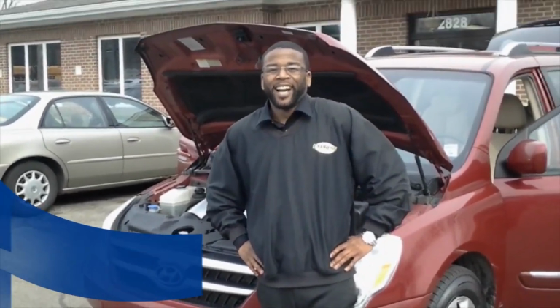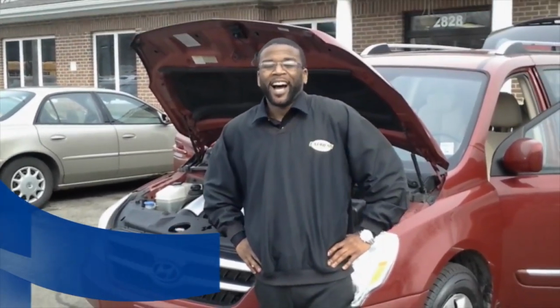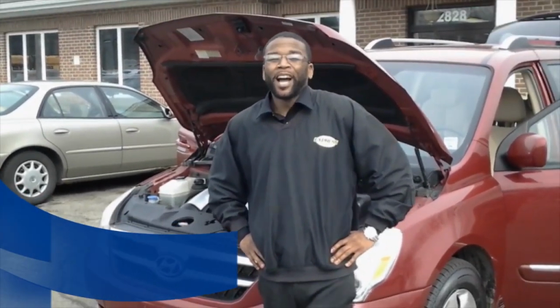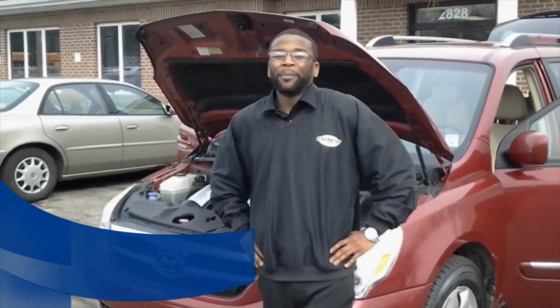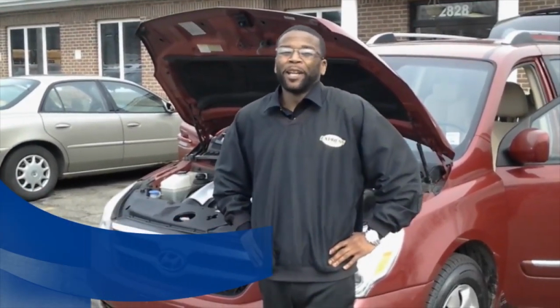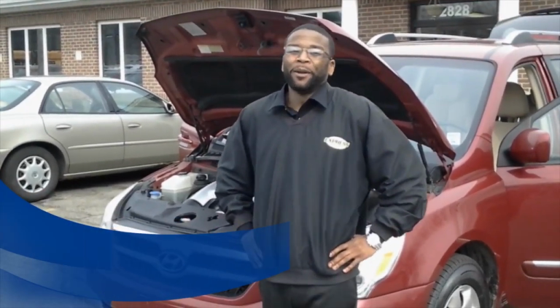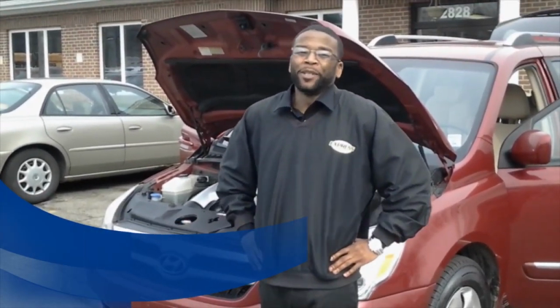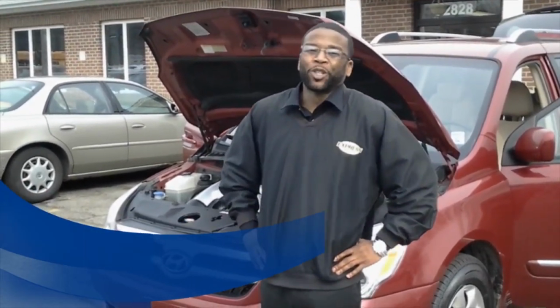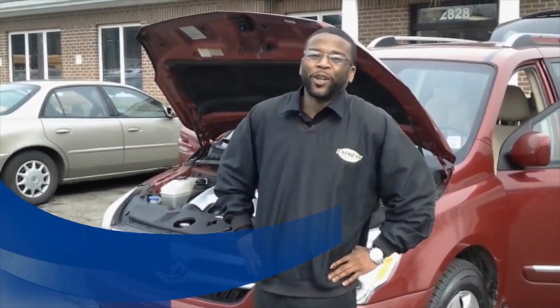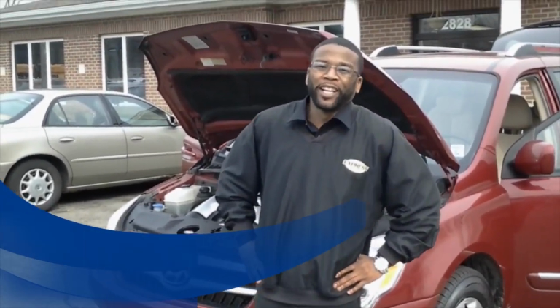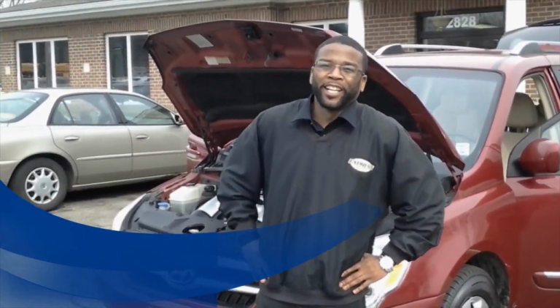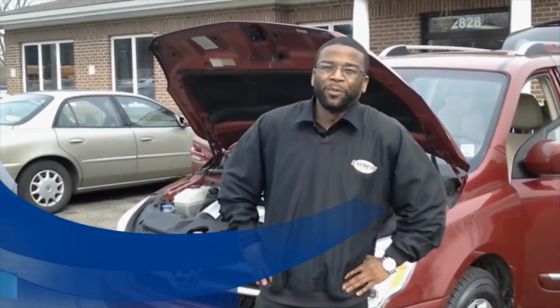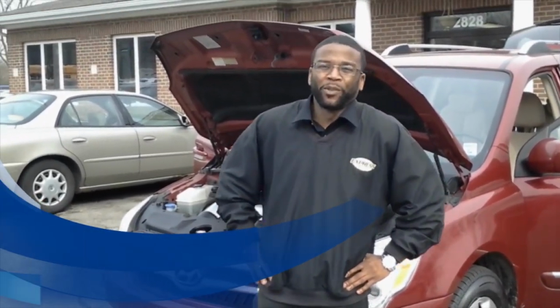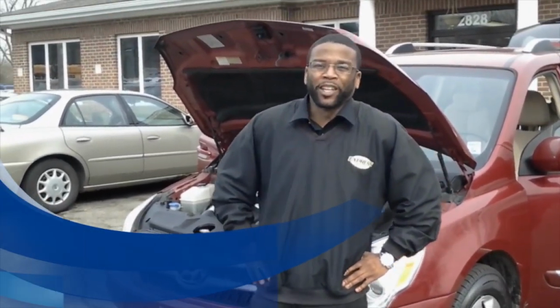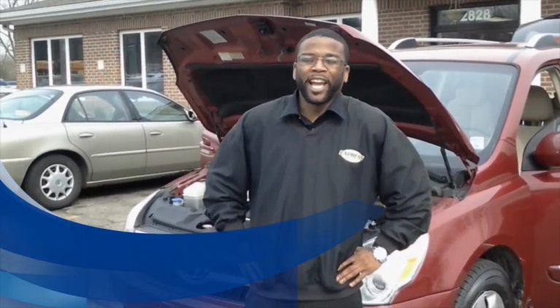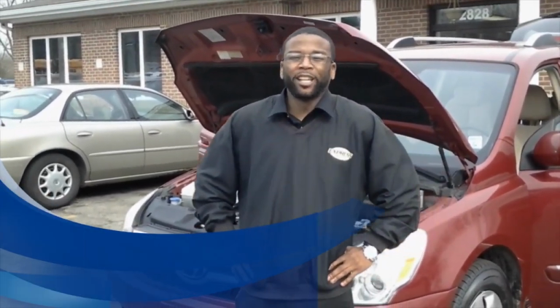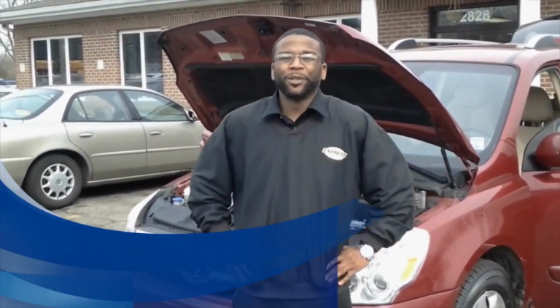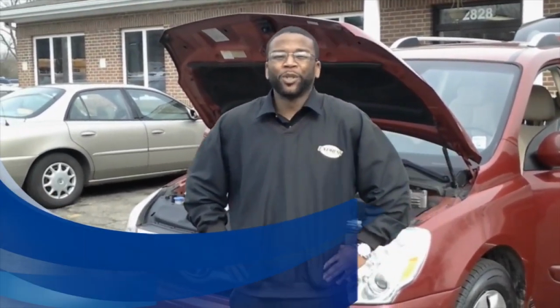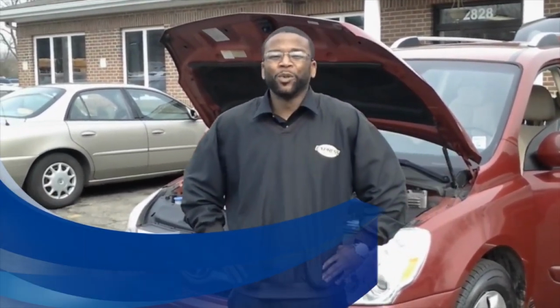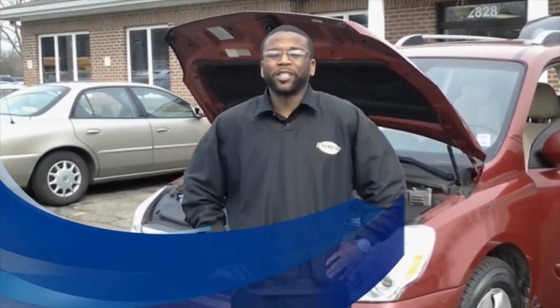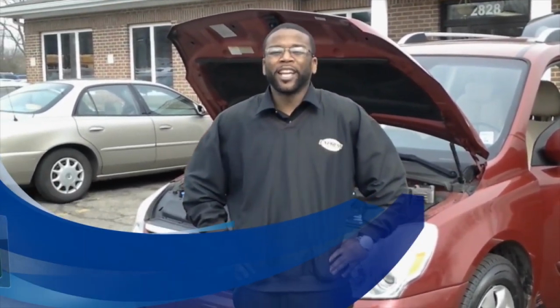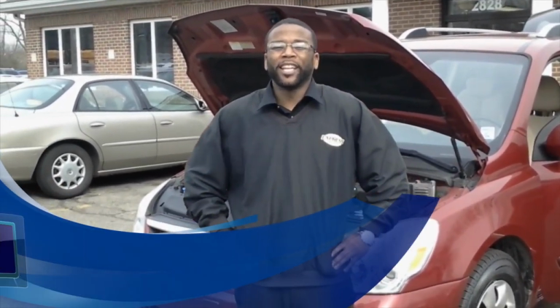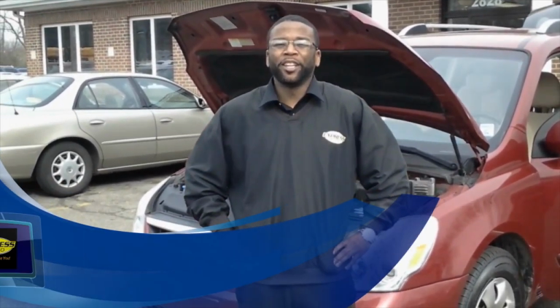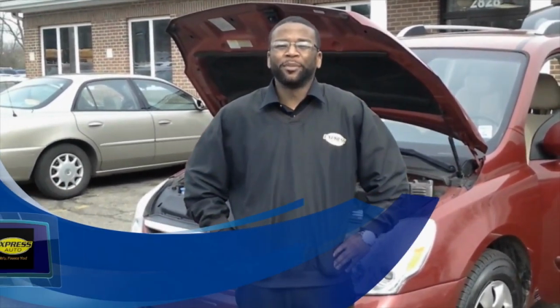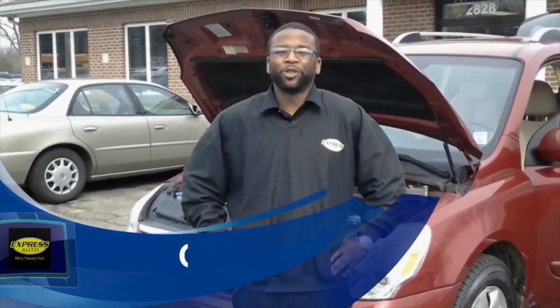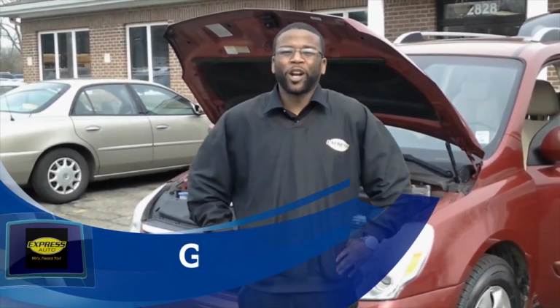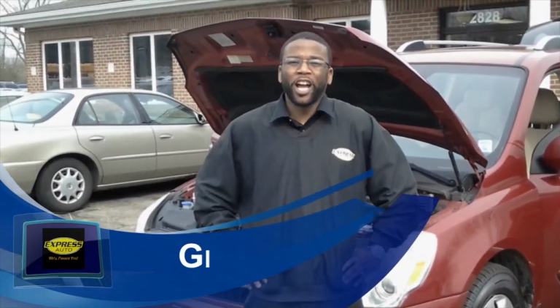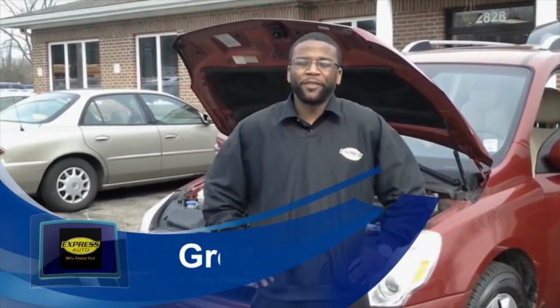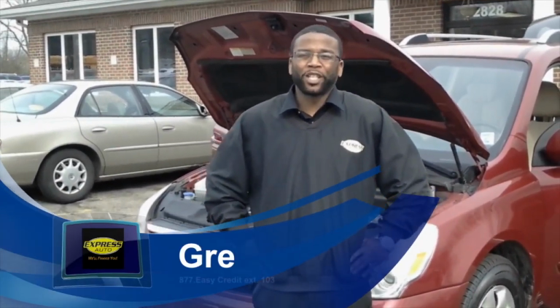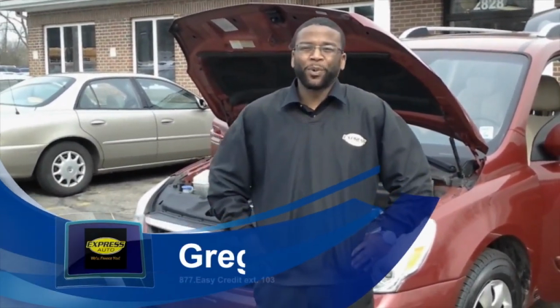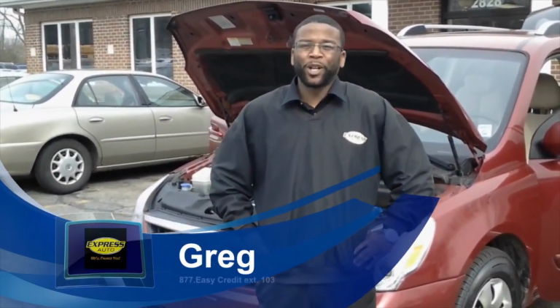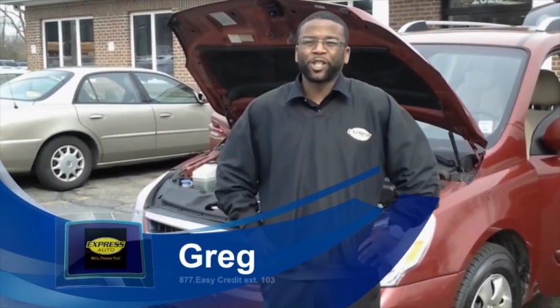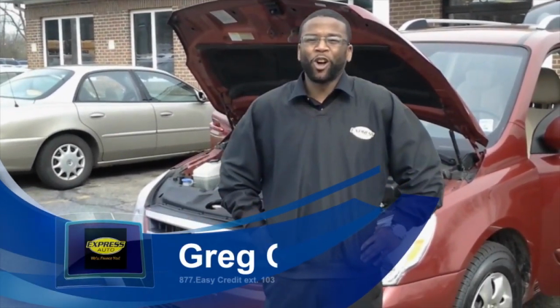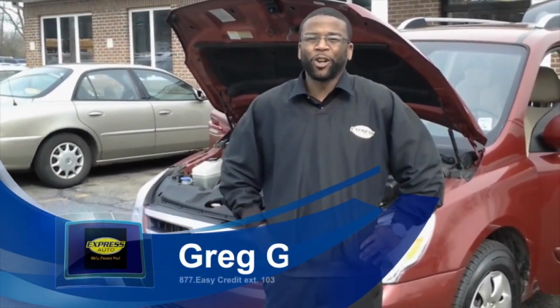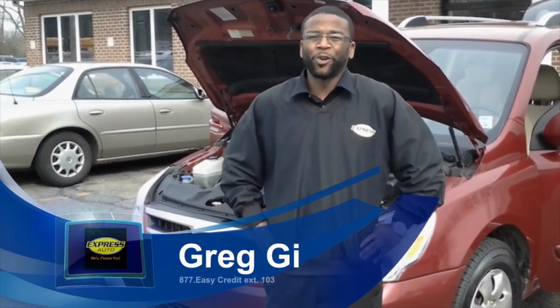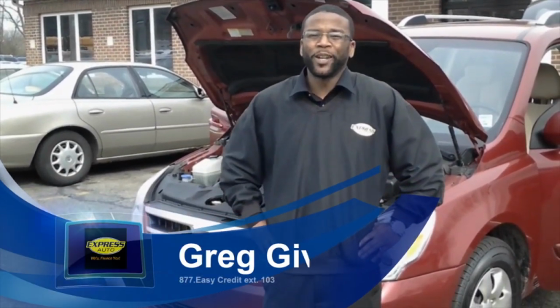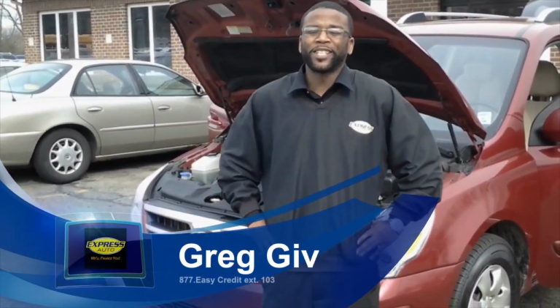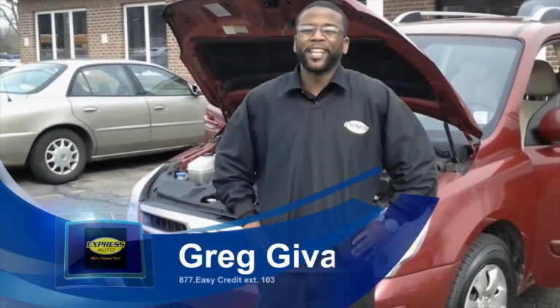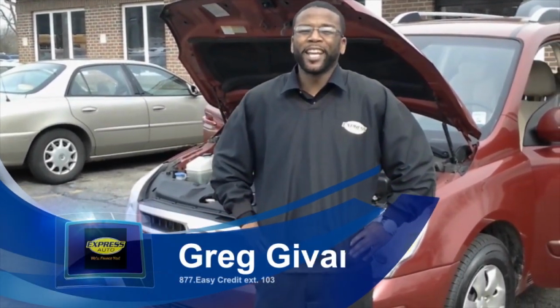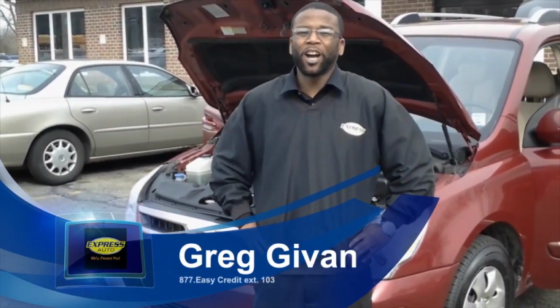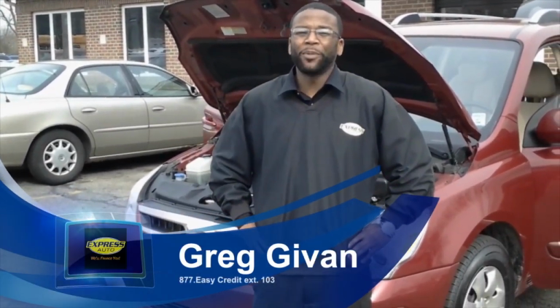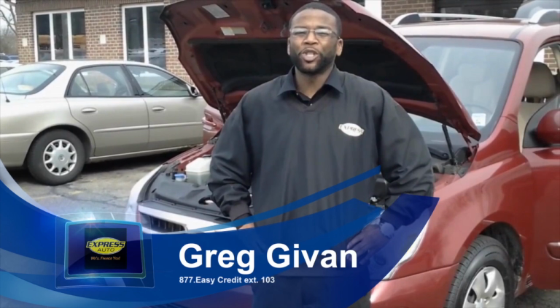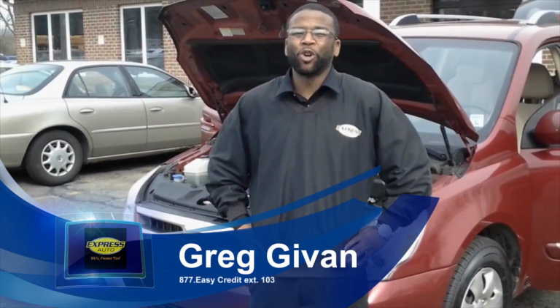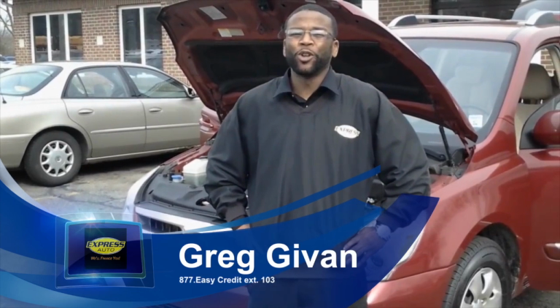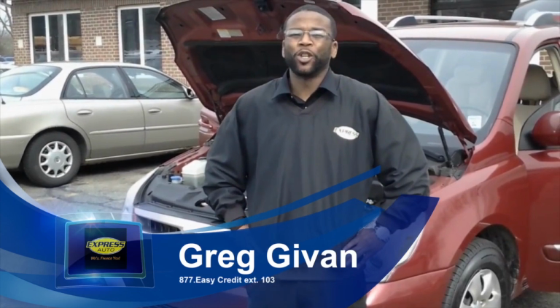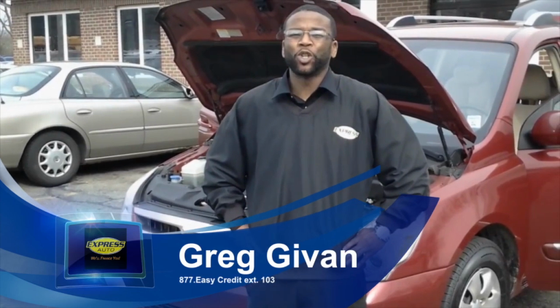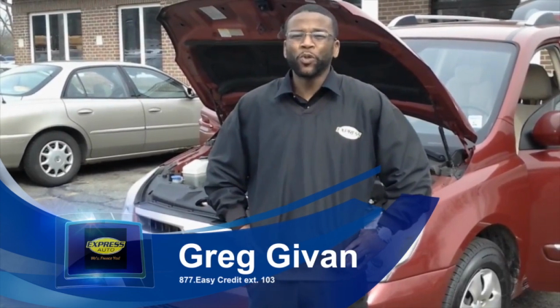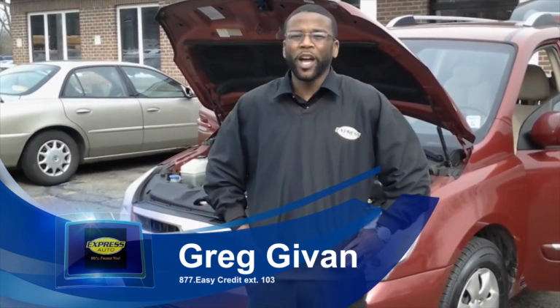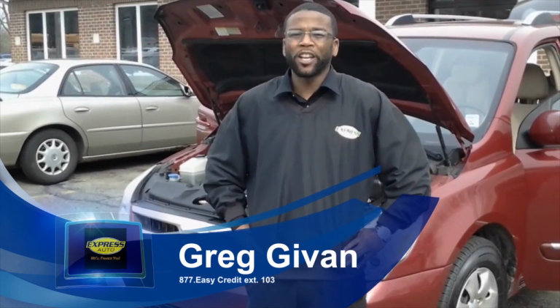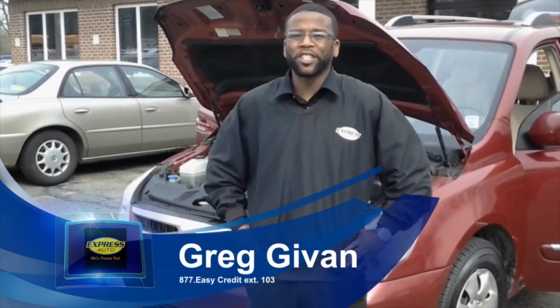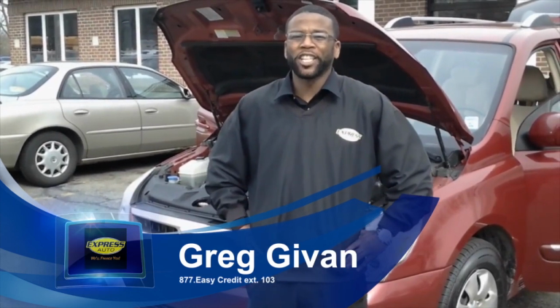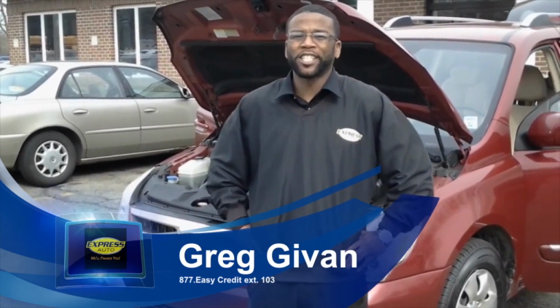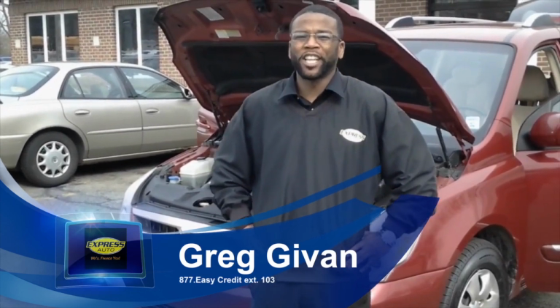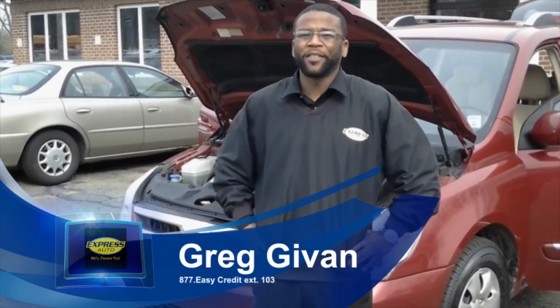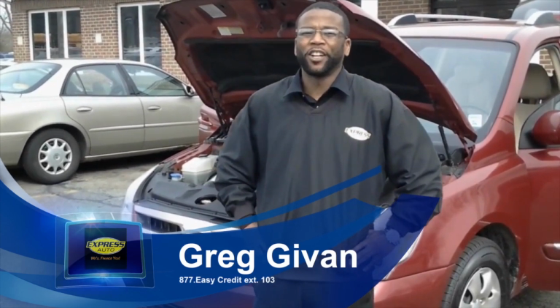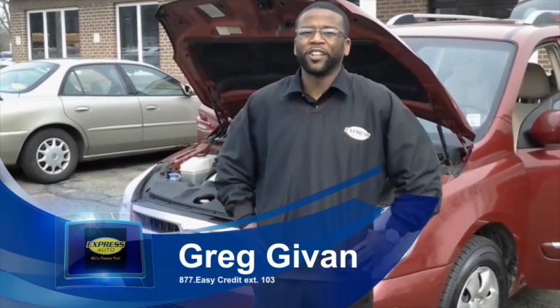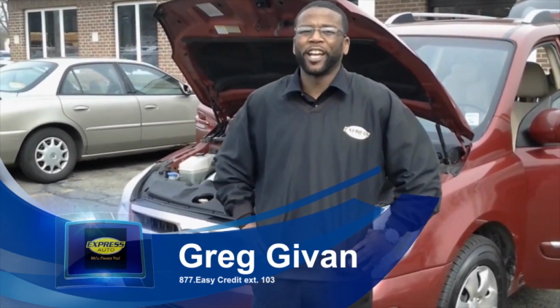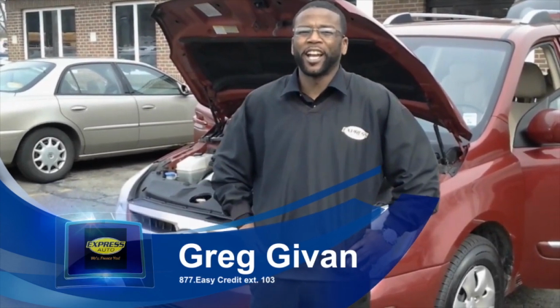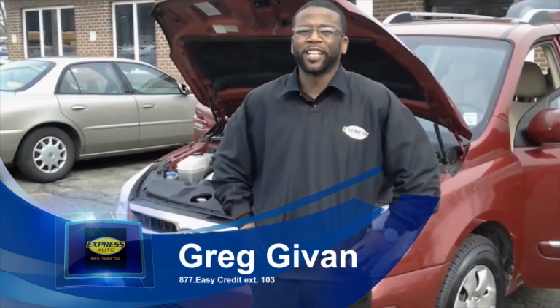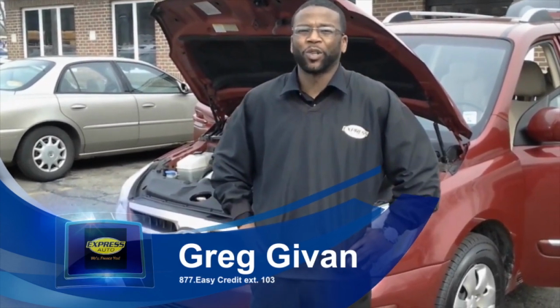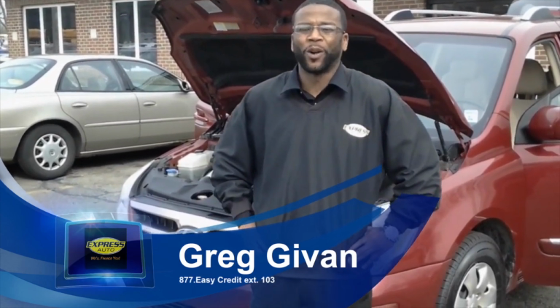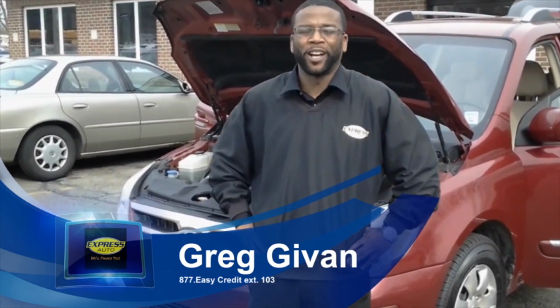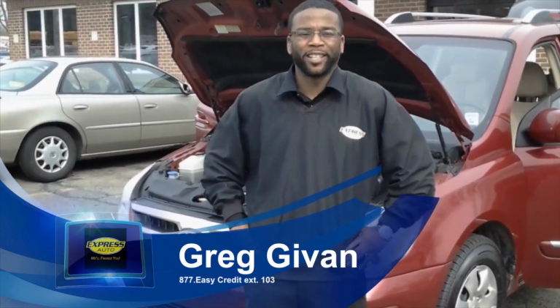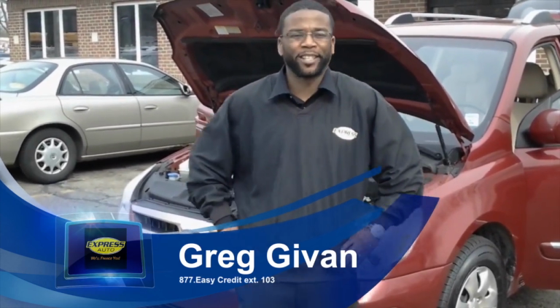Hi, my name is Greg, and I'm with the Kalamazoo Stadium Drive Express Auto. Today I'll be showing you a 2007 Hyundai Entourage.